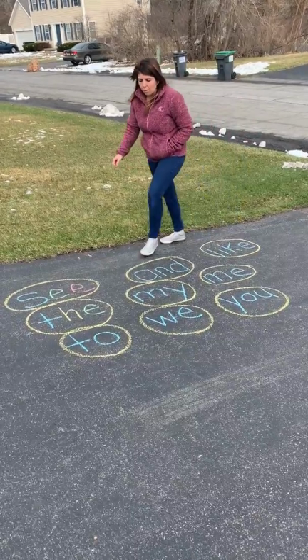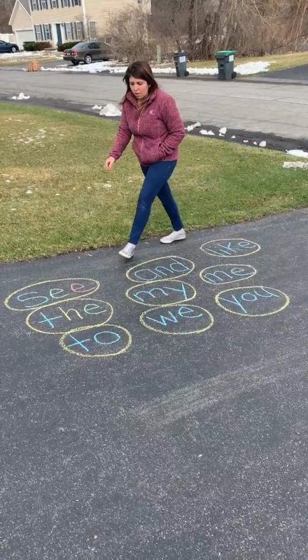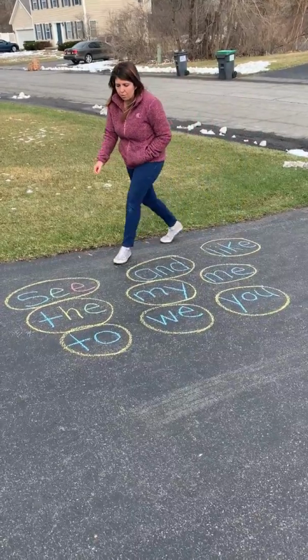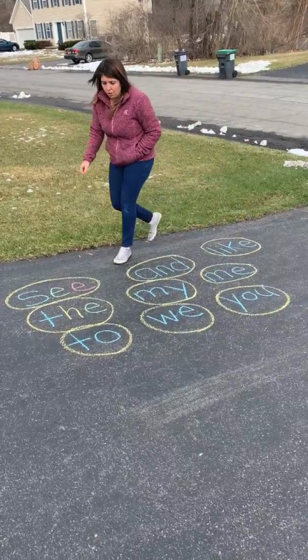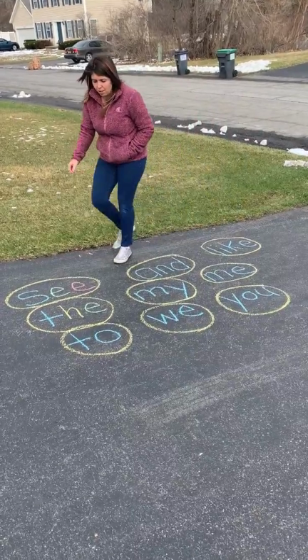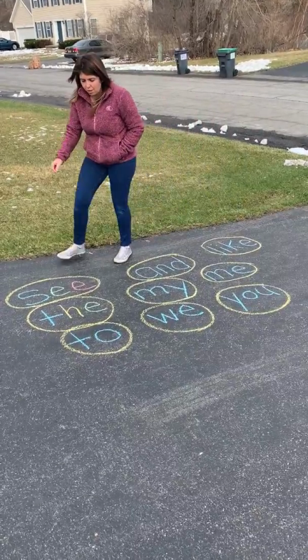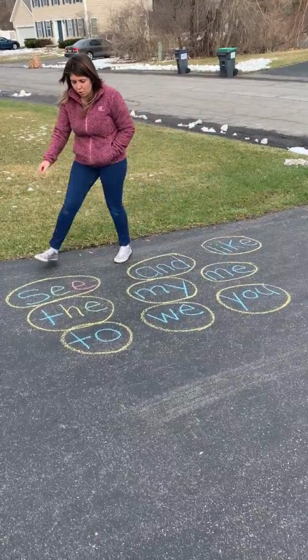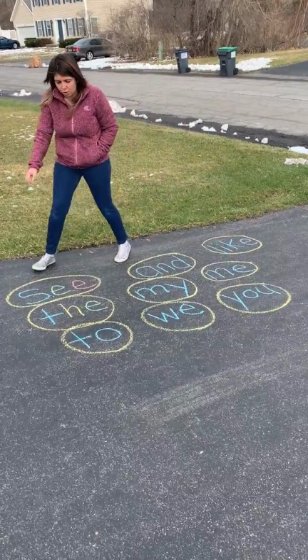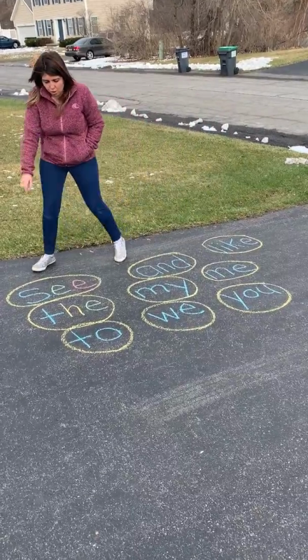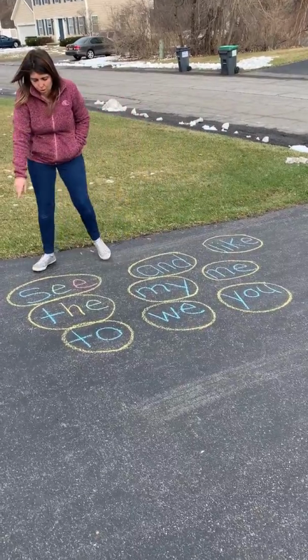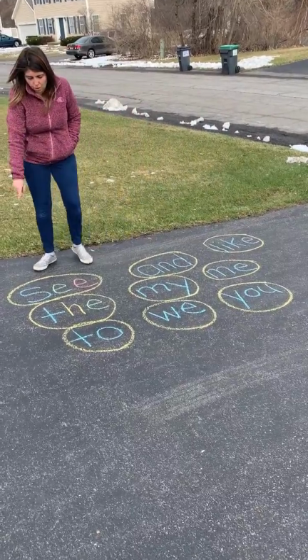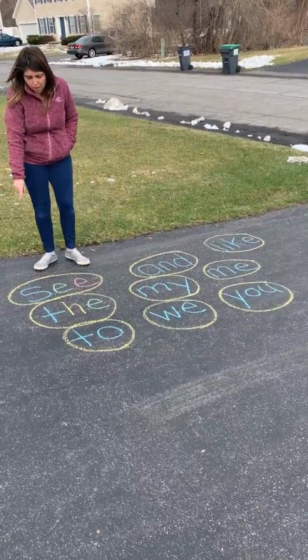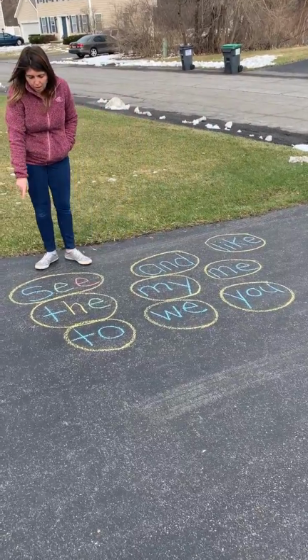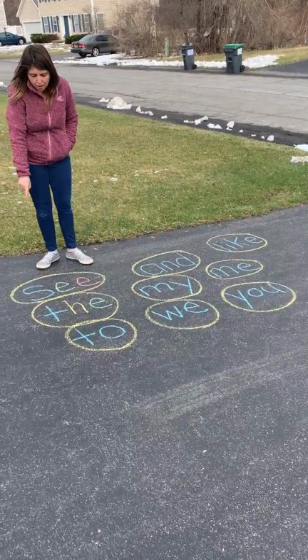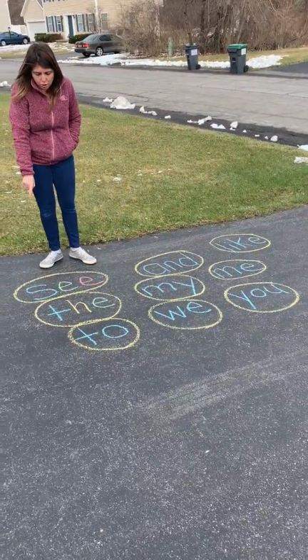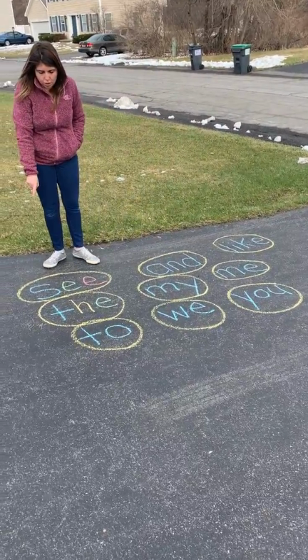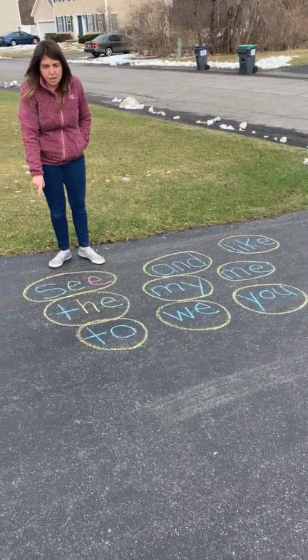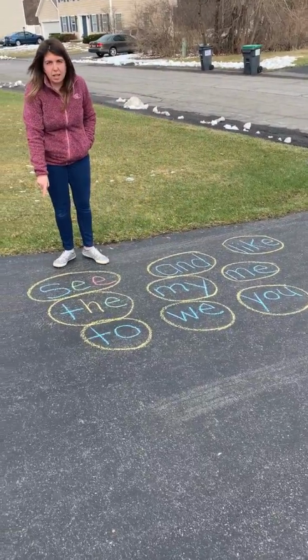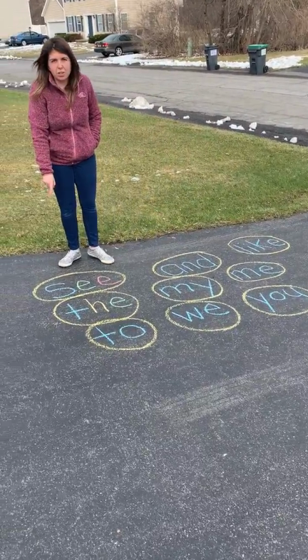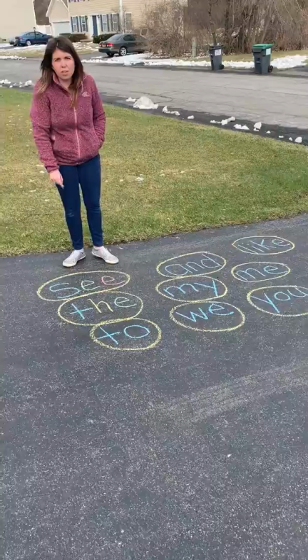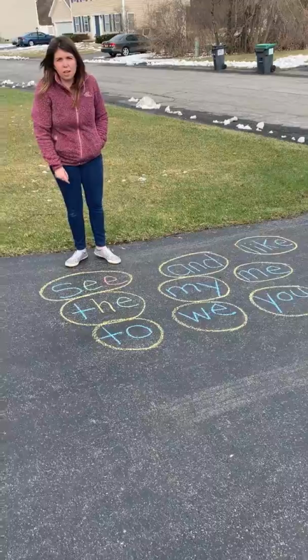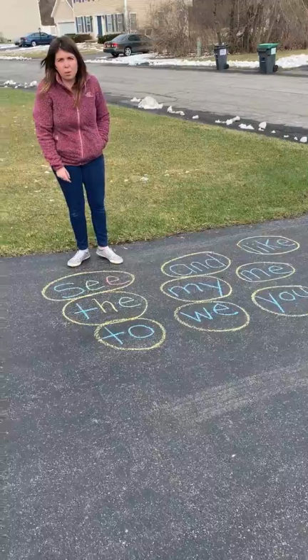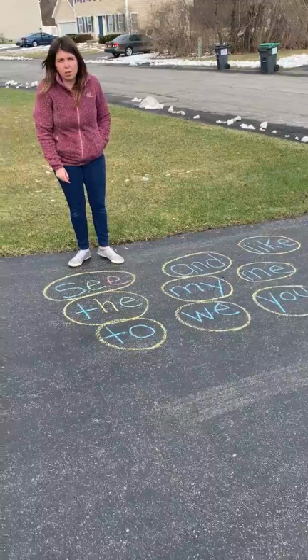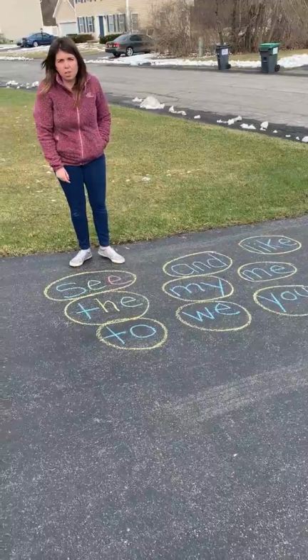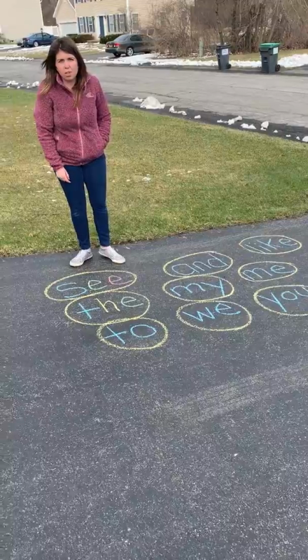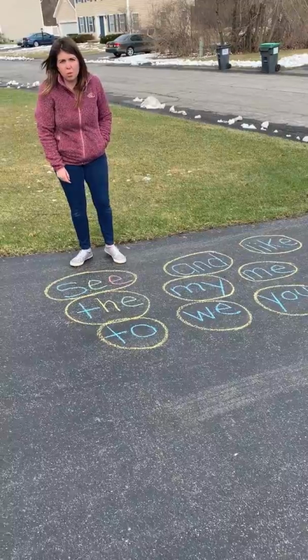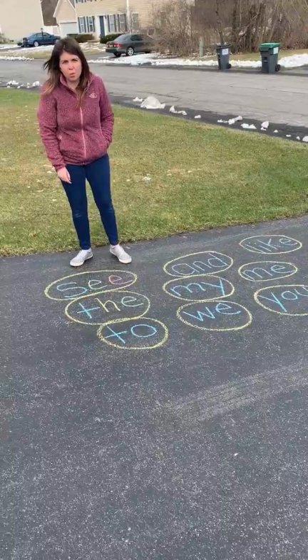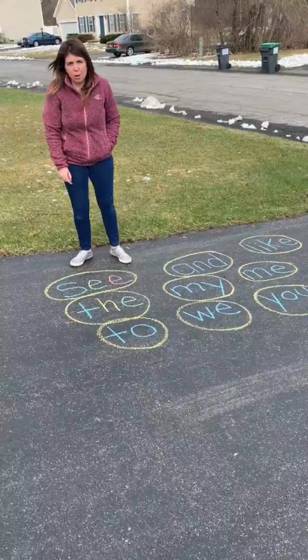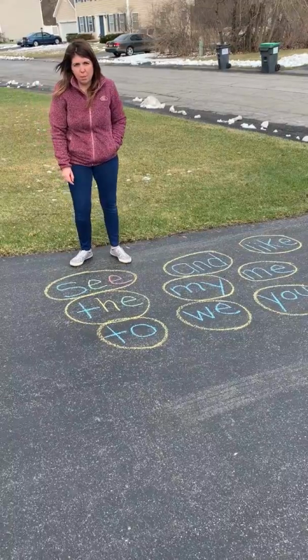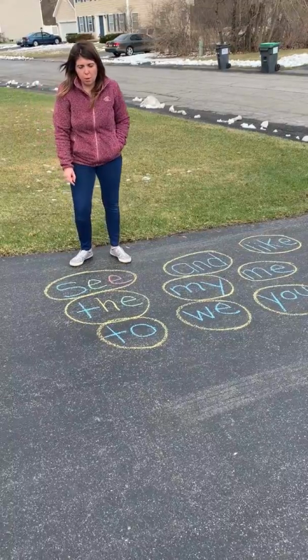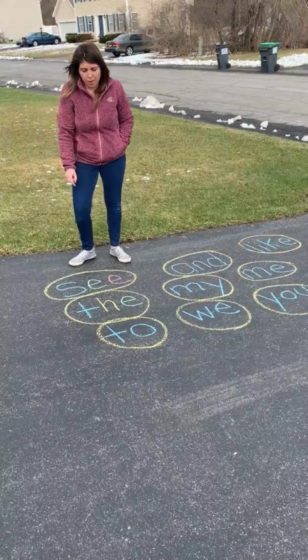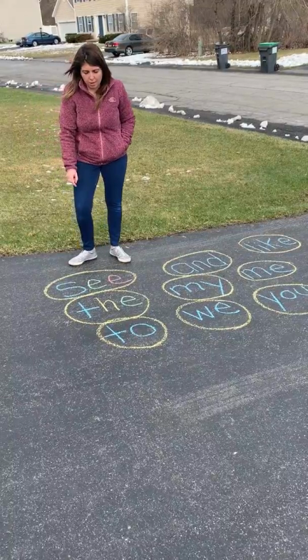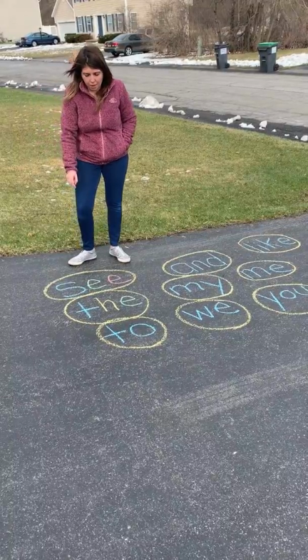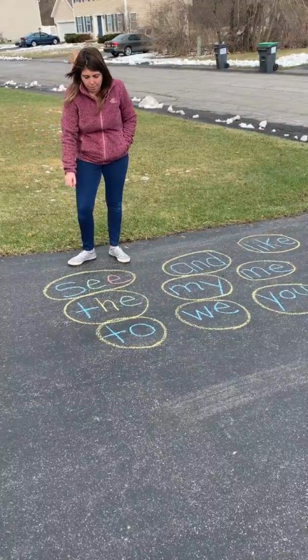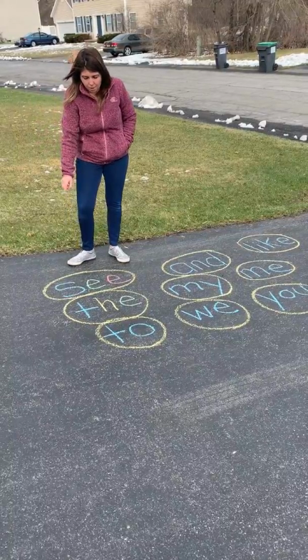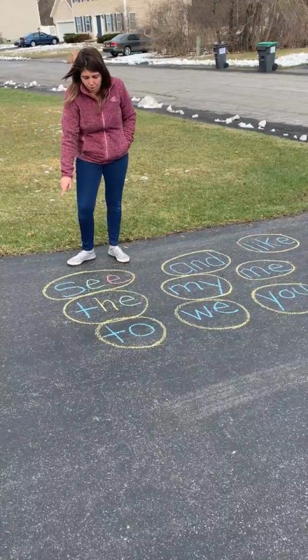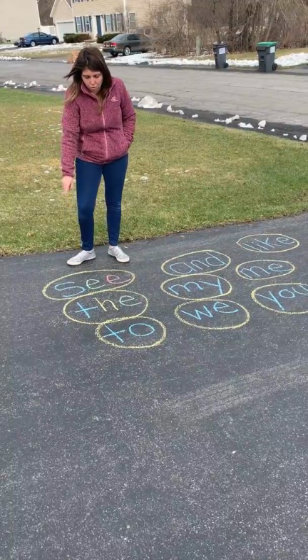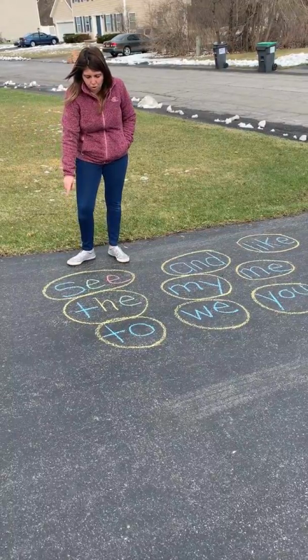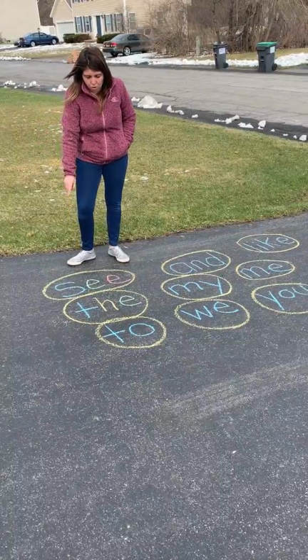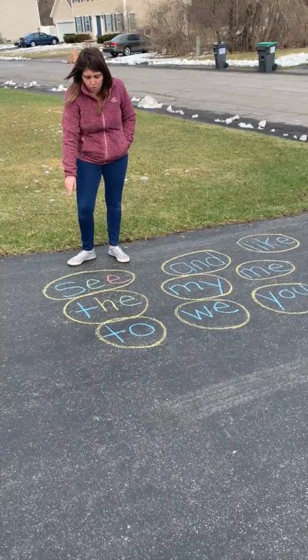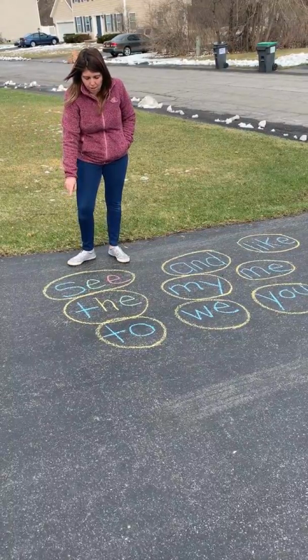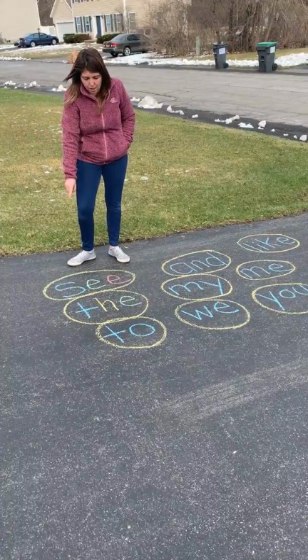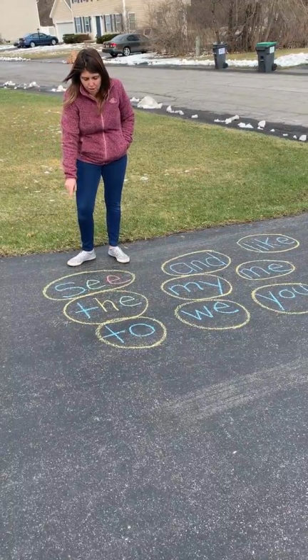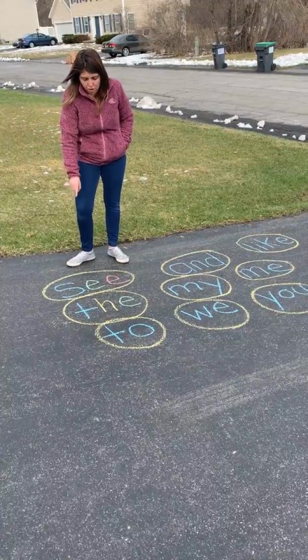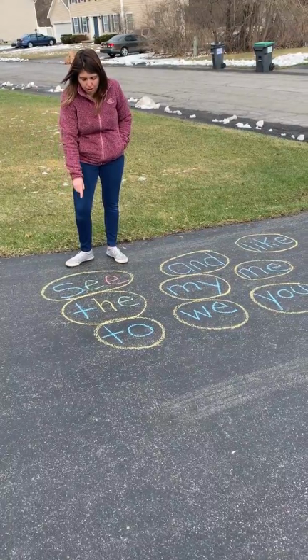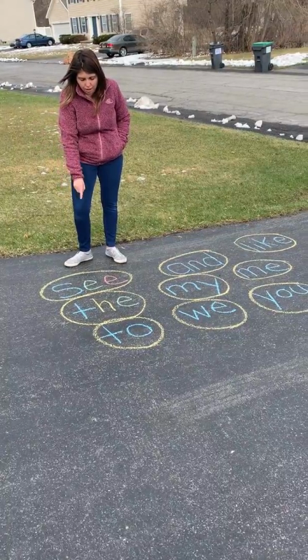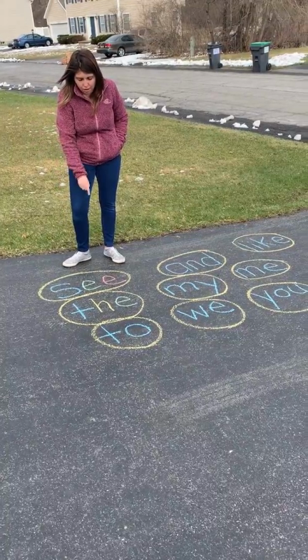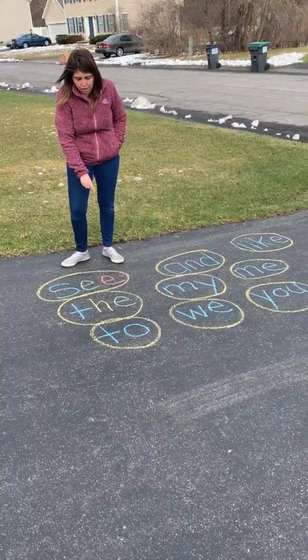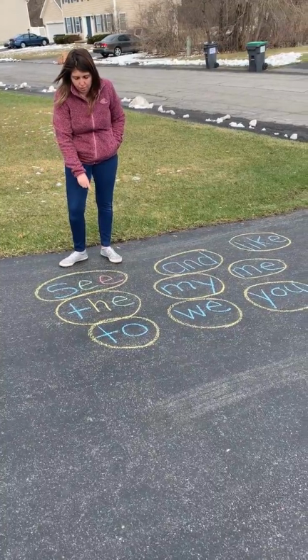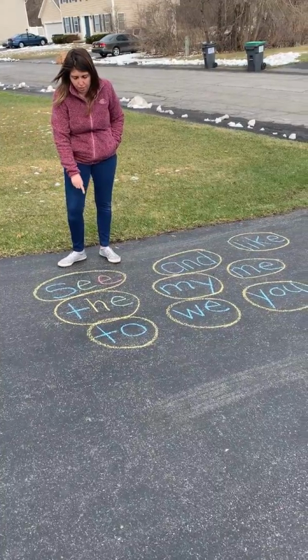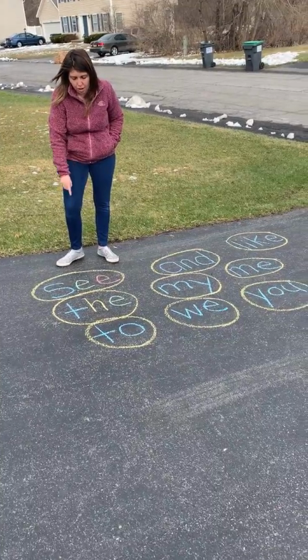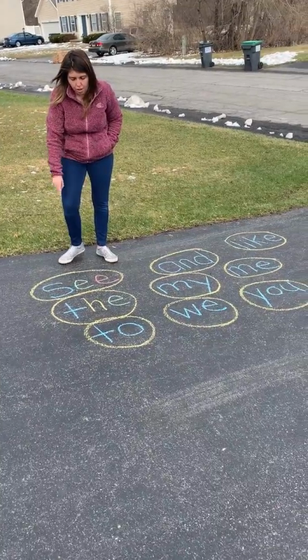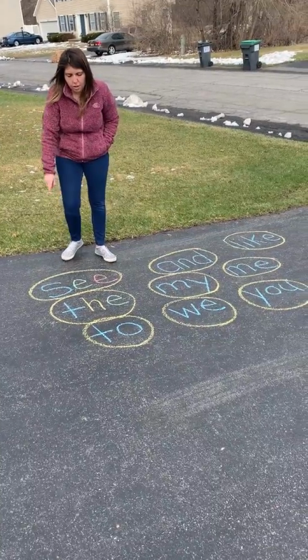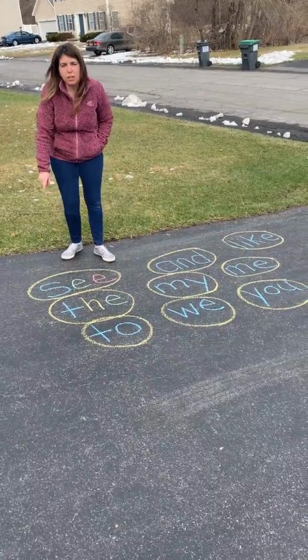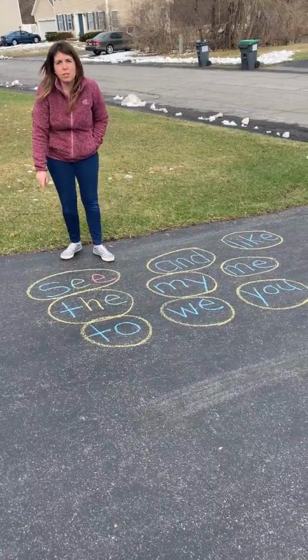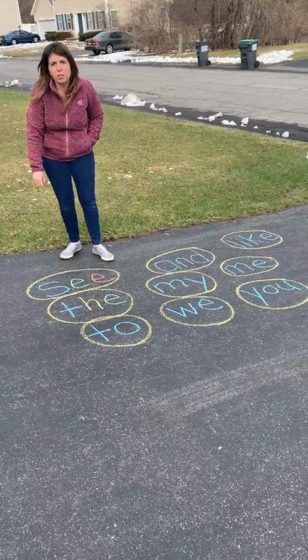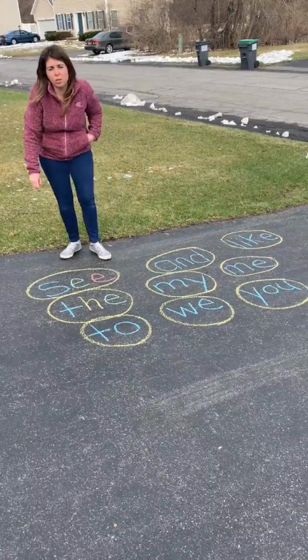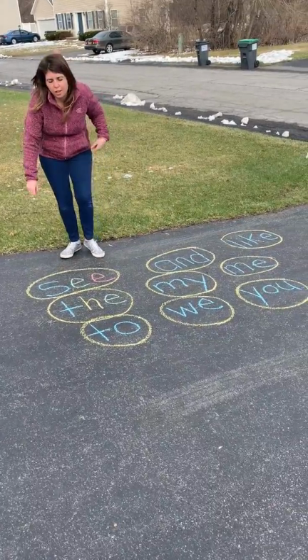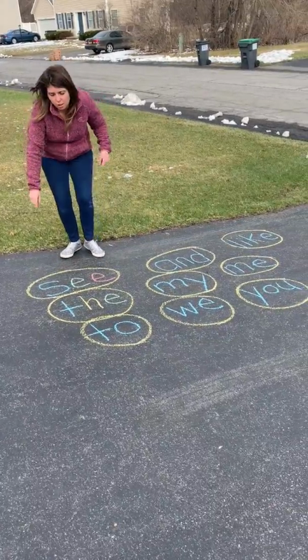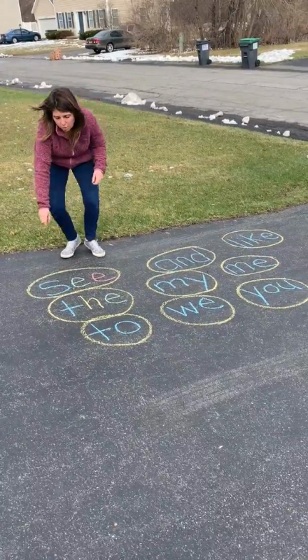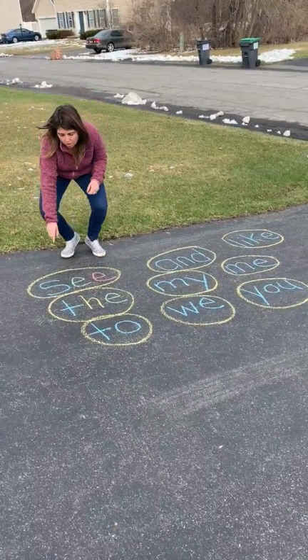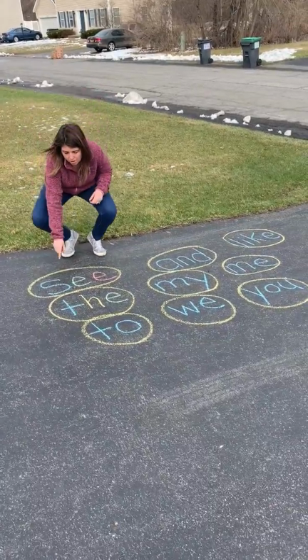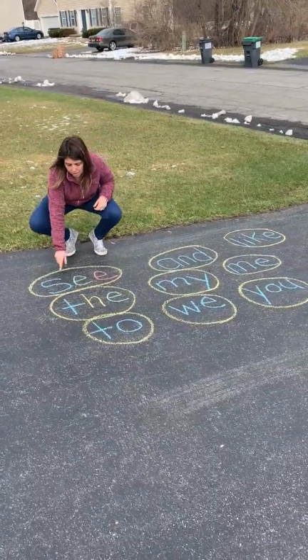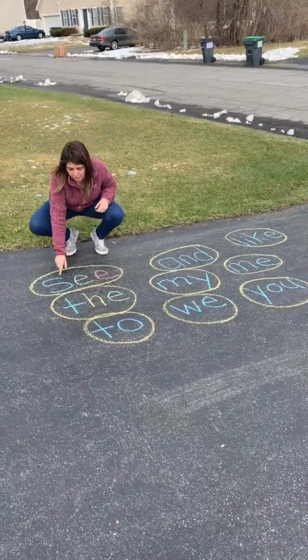One of the first things you could do is you could take your sight words and you could rainbow write them. So you could do each letter in a different color. So look at the word 'see'.